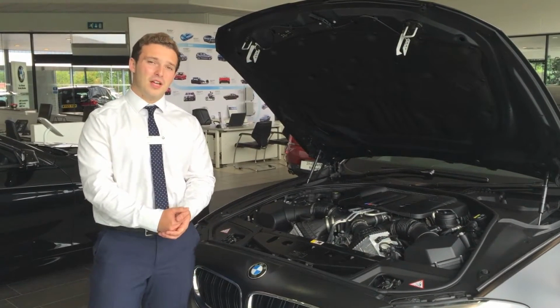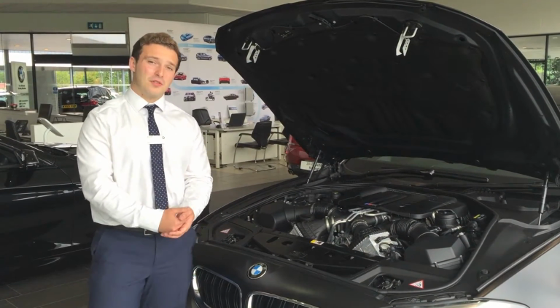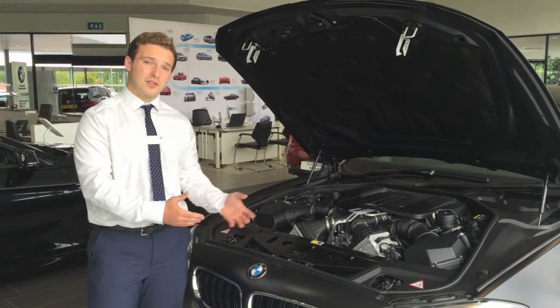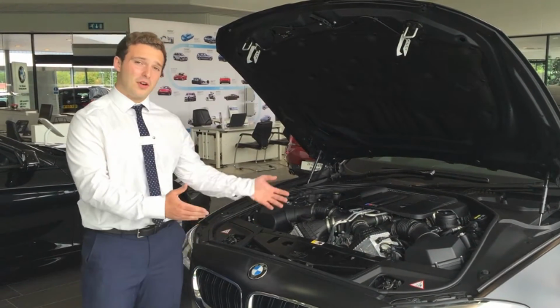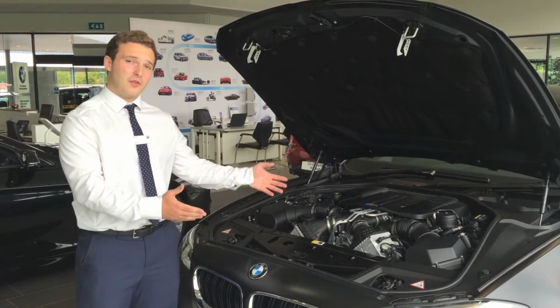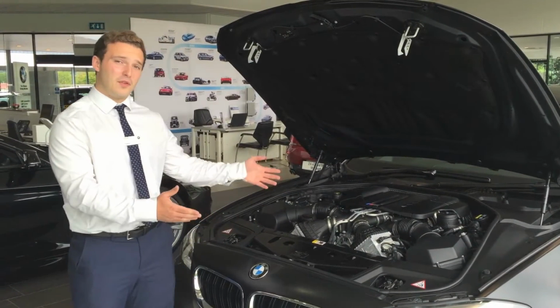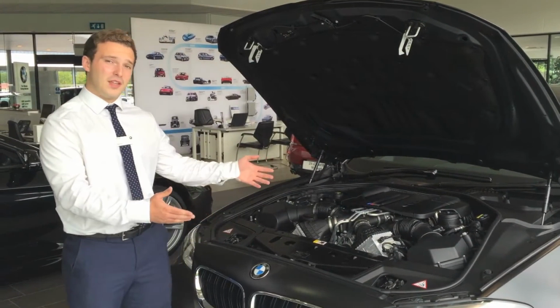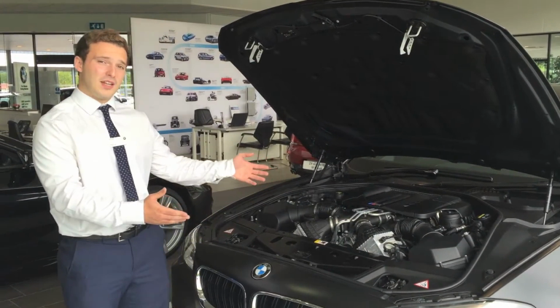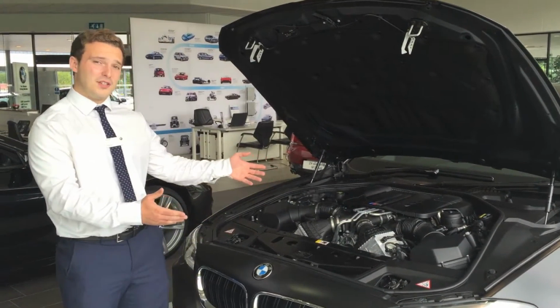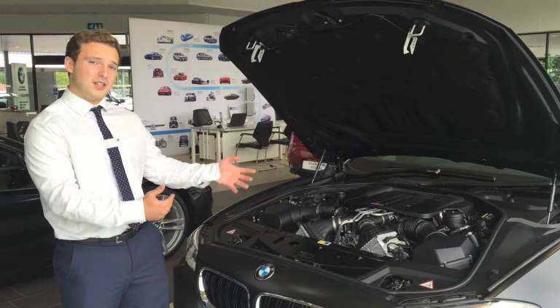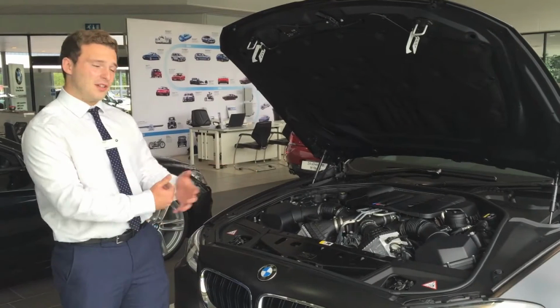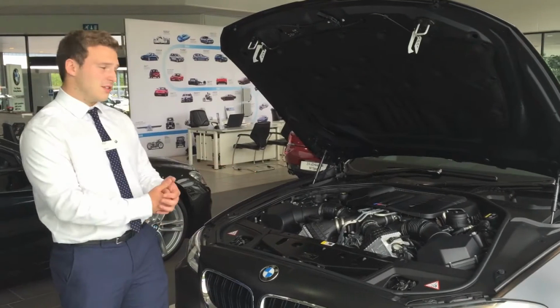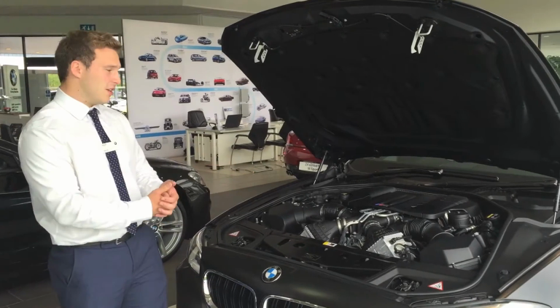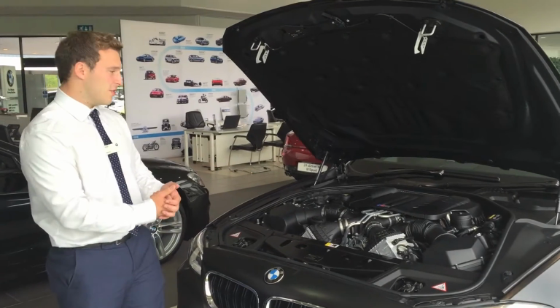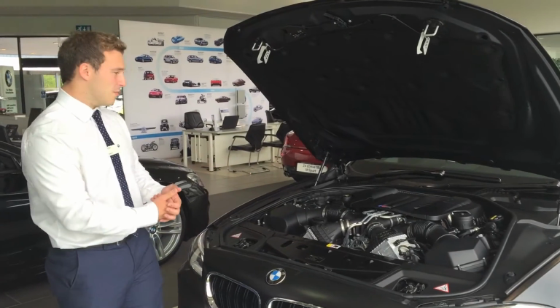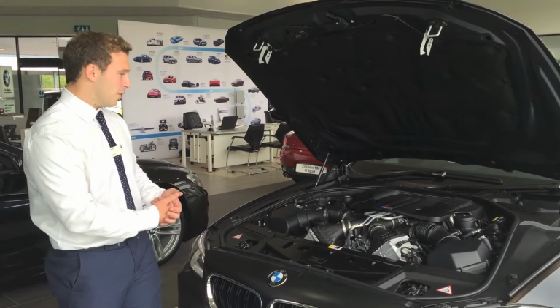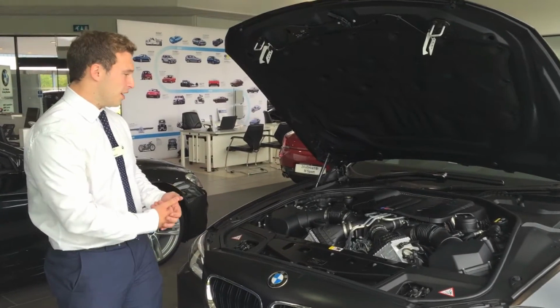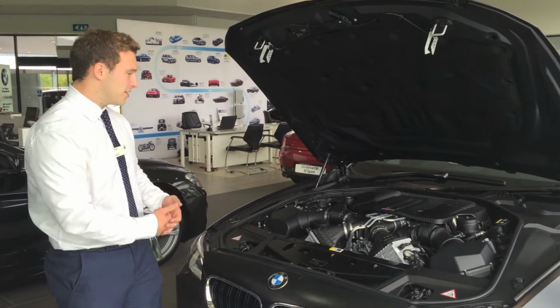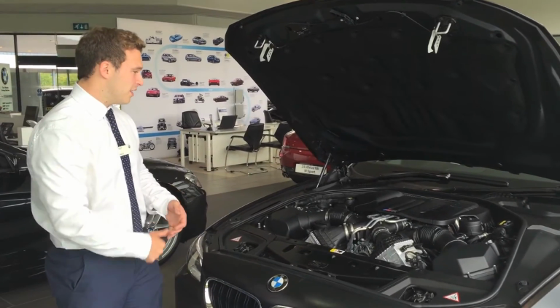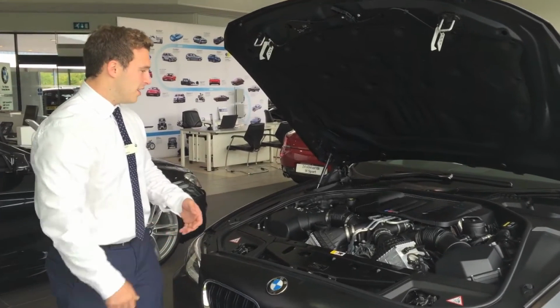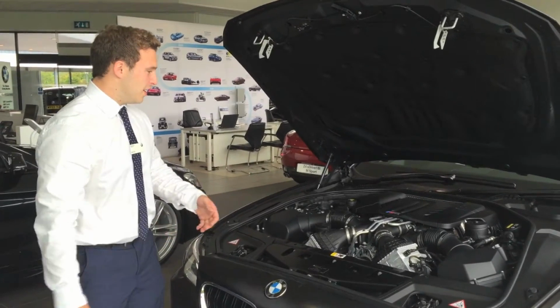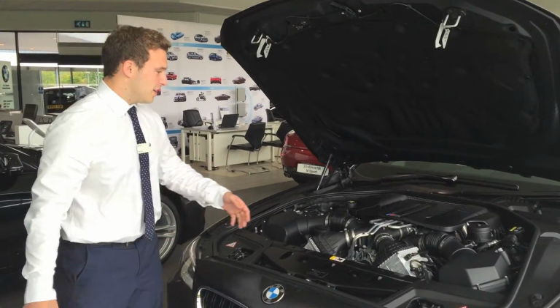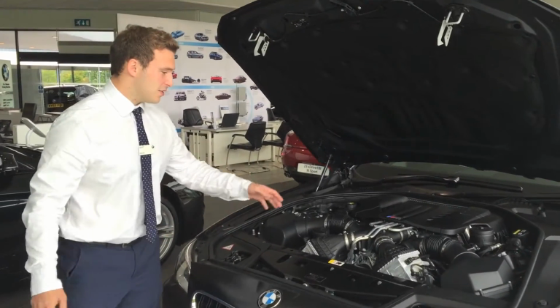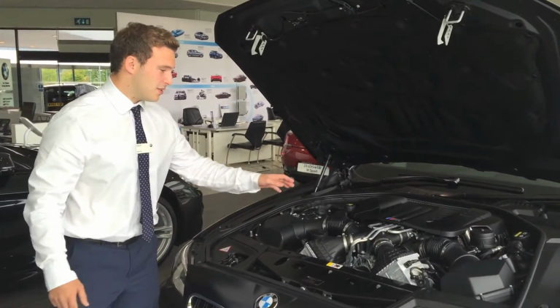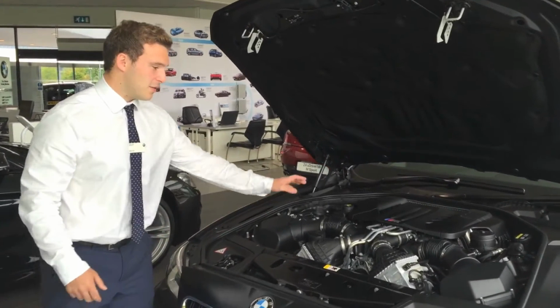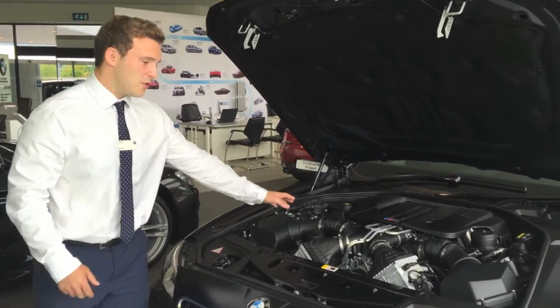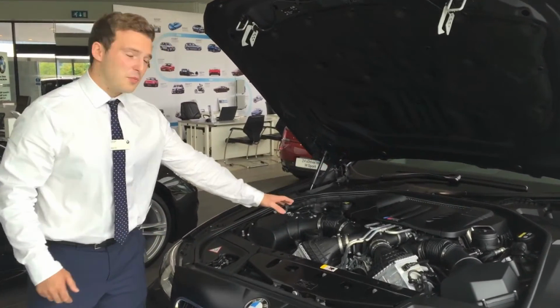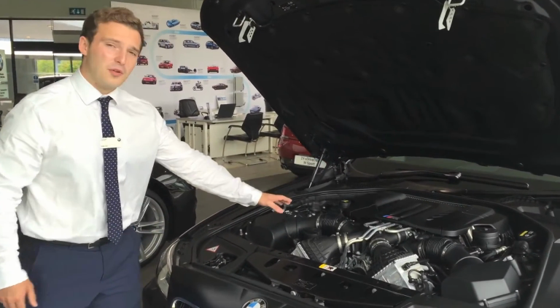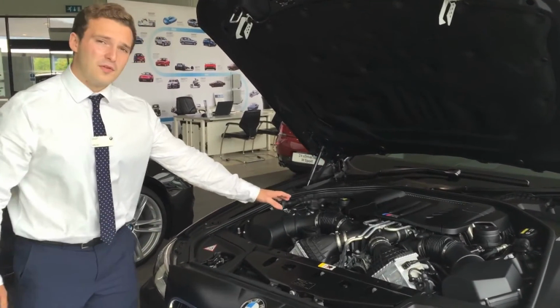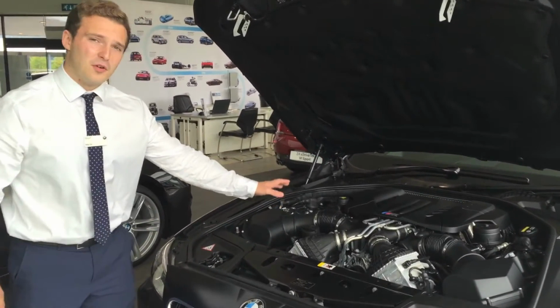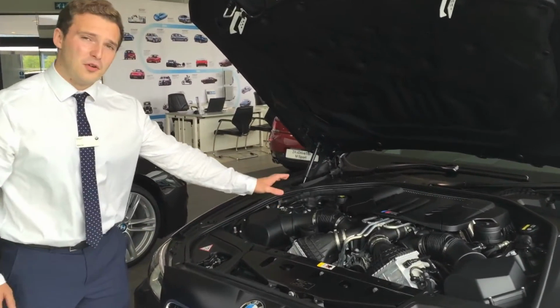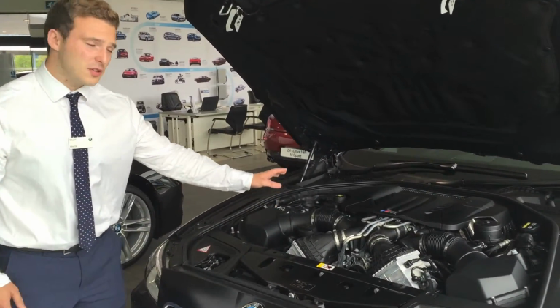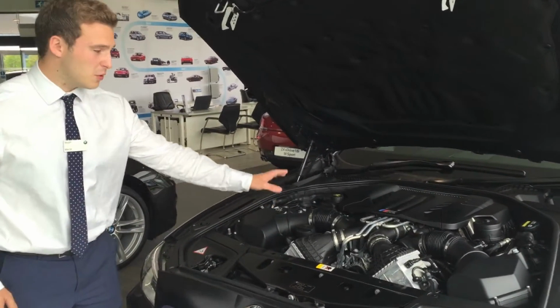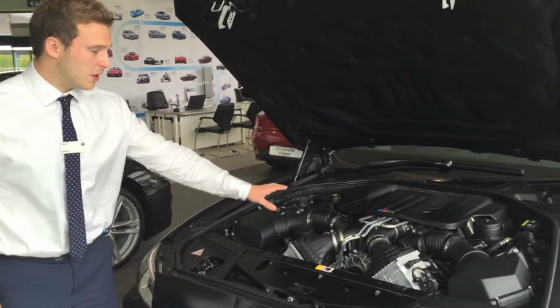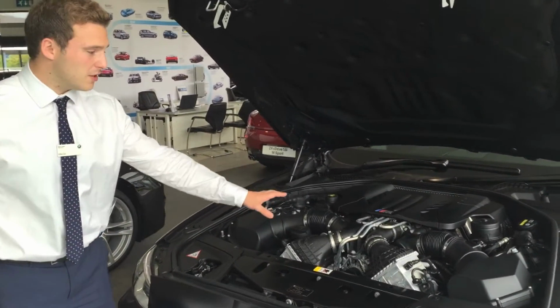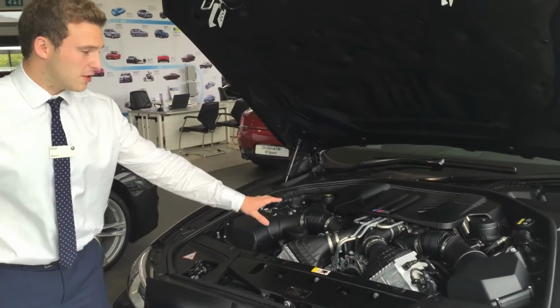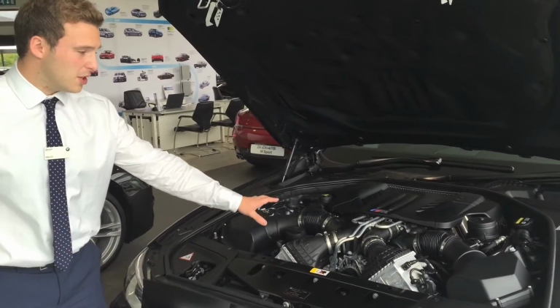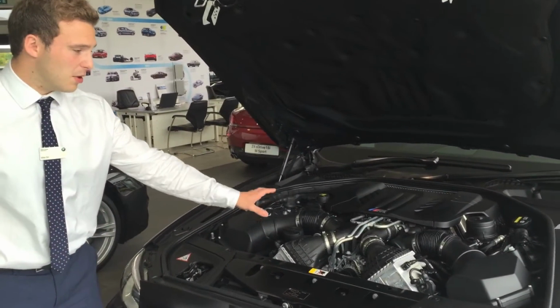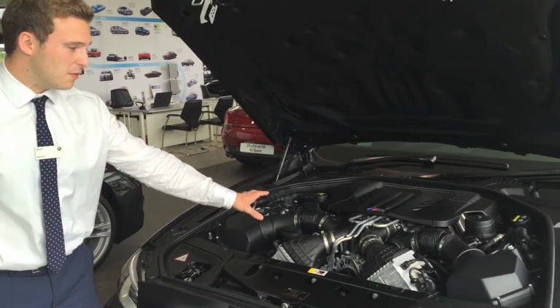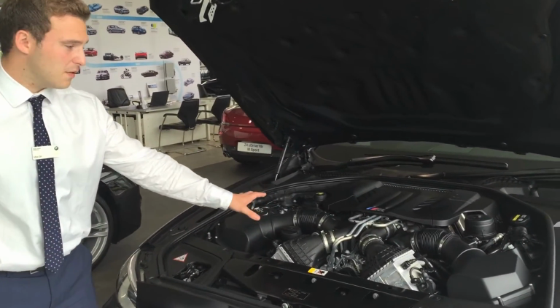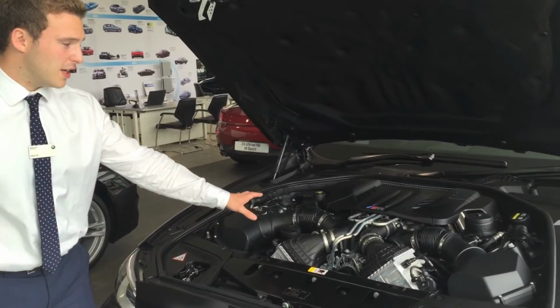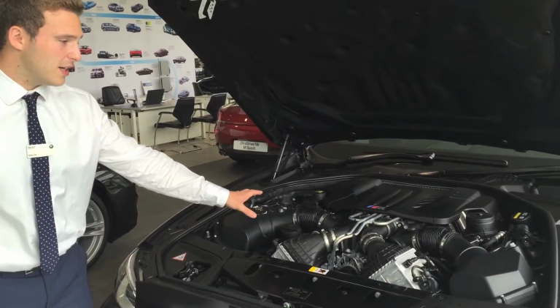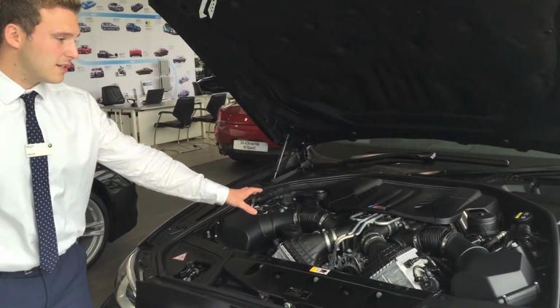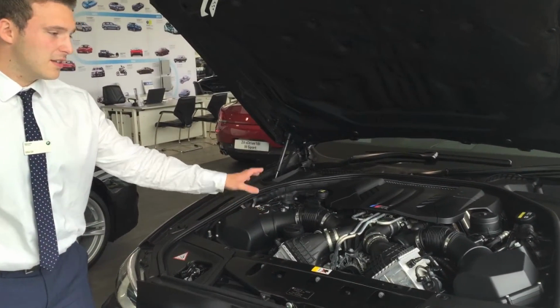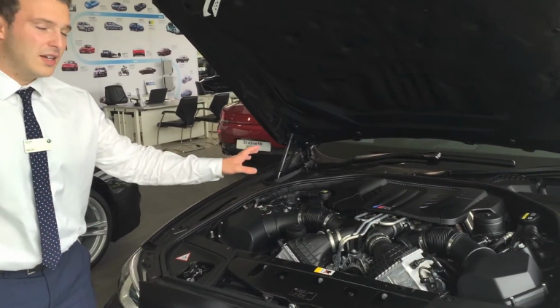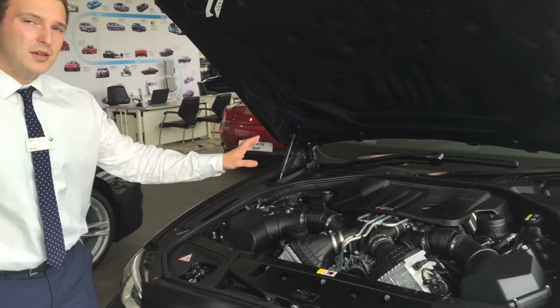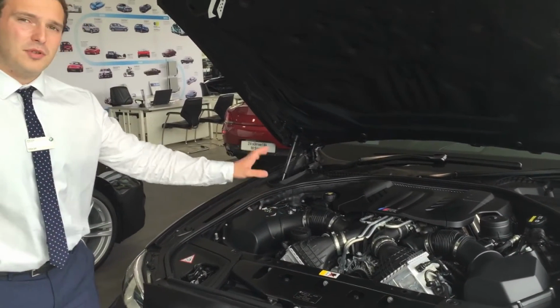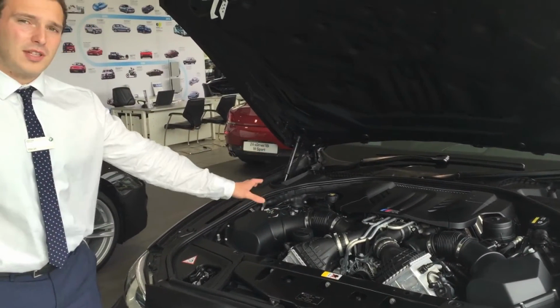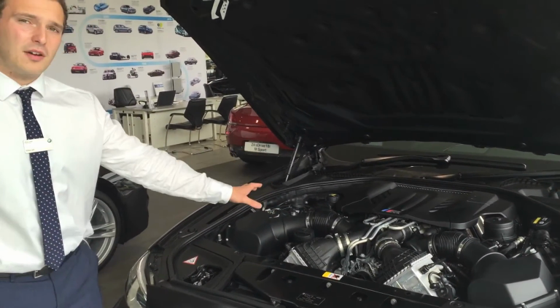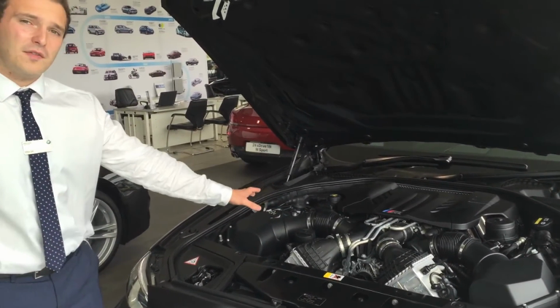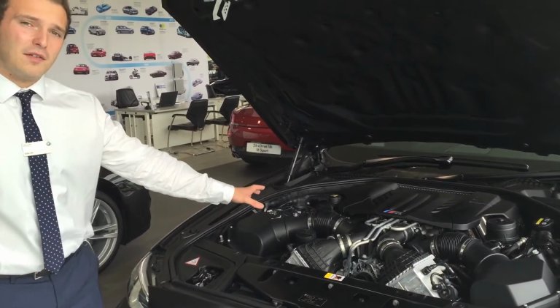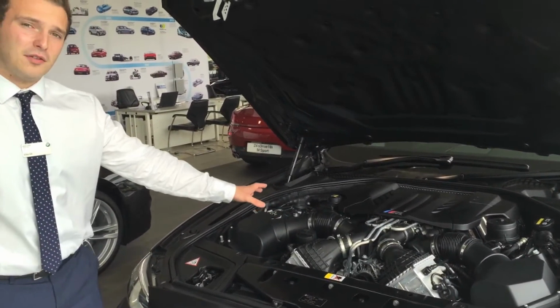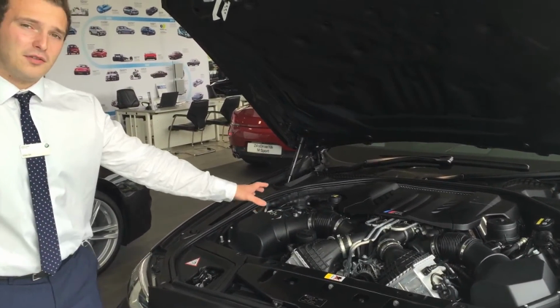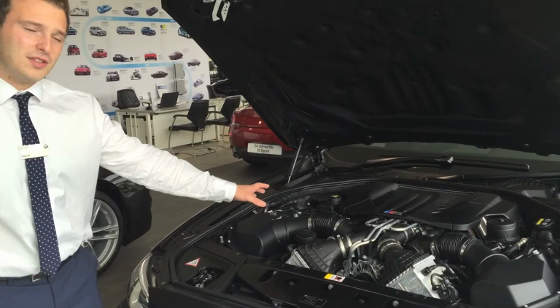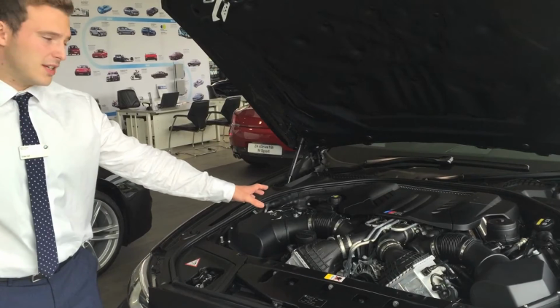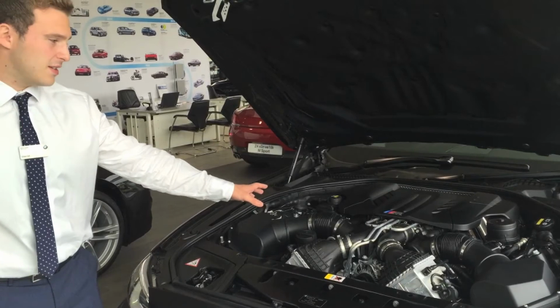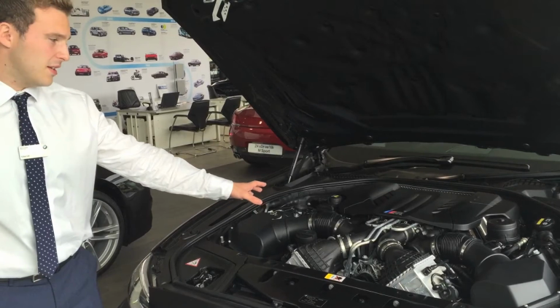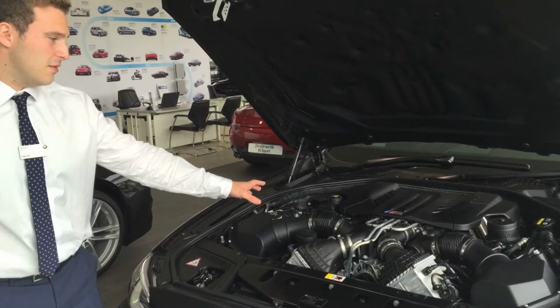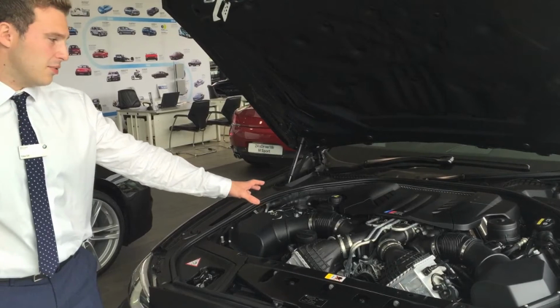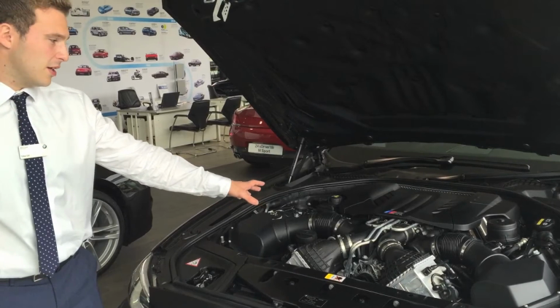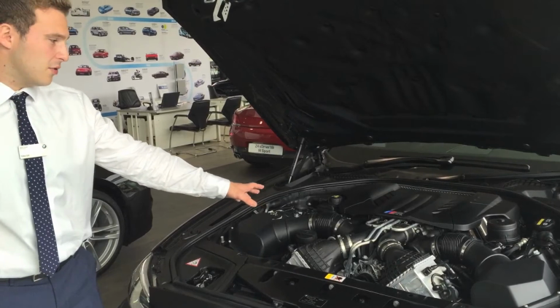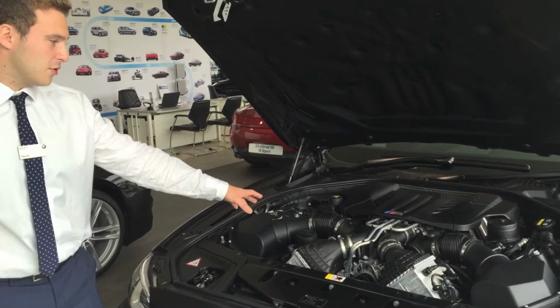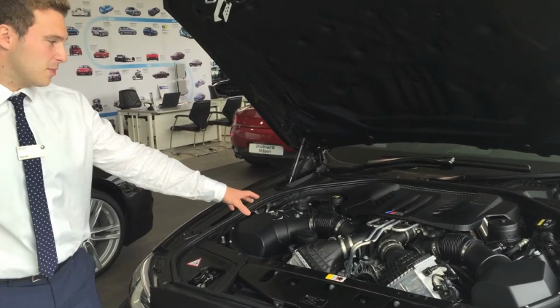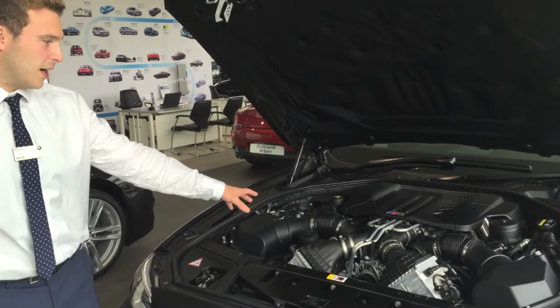I'll start off with the engine underneath the bonnet. This is a 4.4 twin turbo V8, putting out 560 brake horsepower.